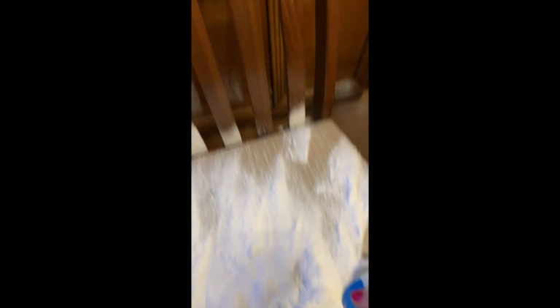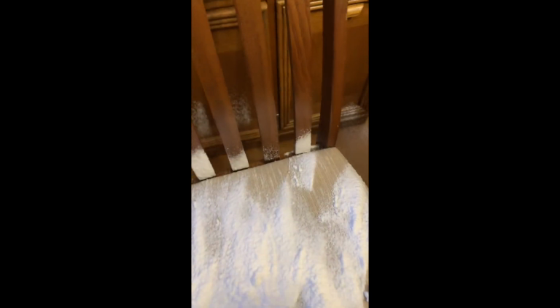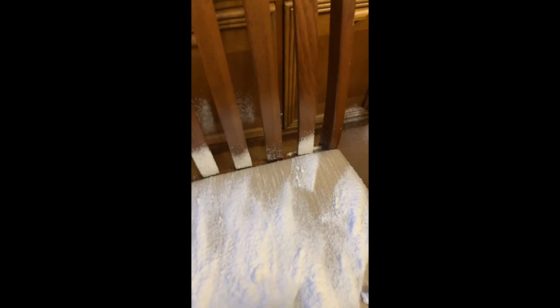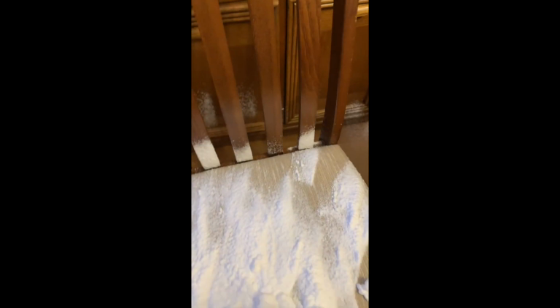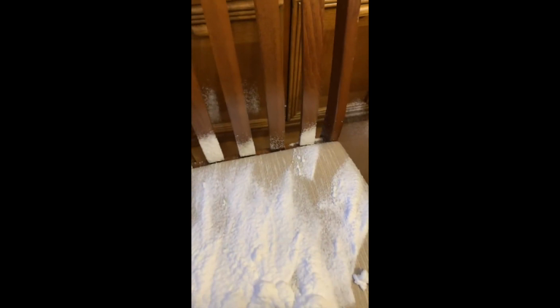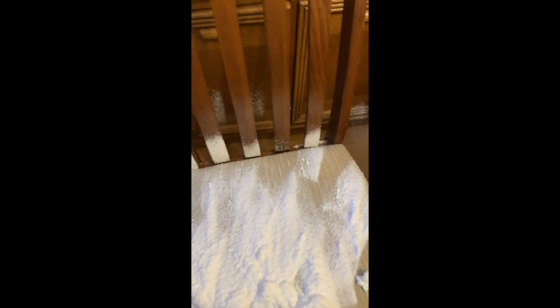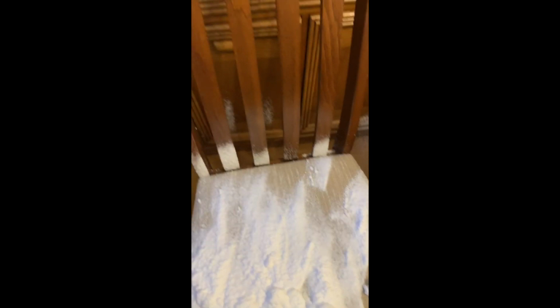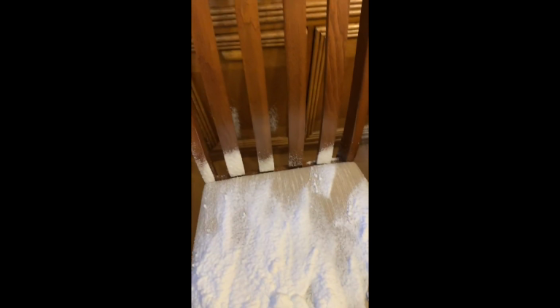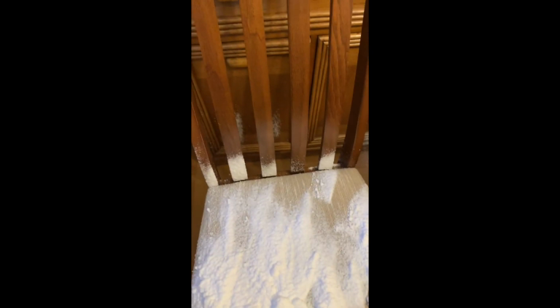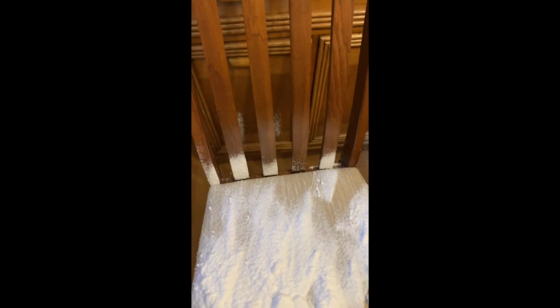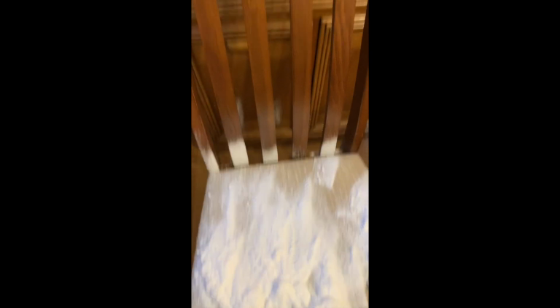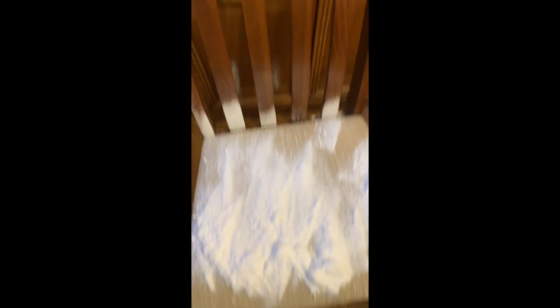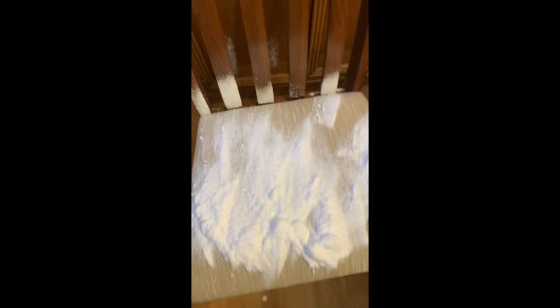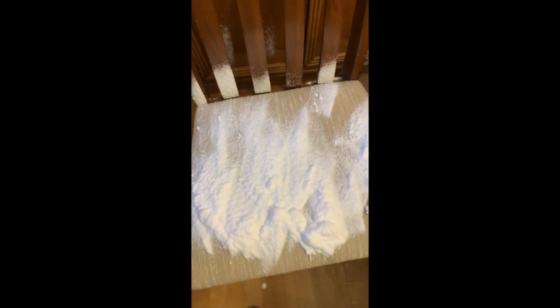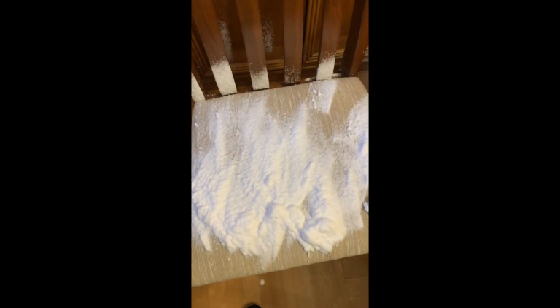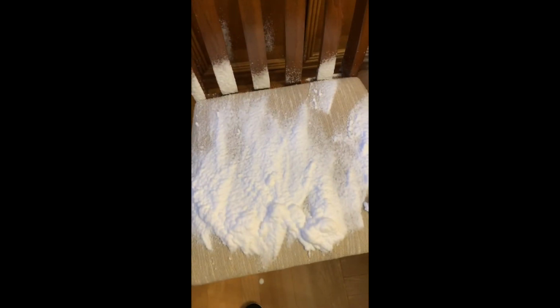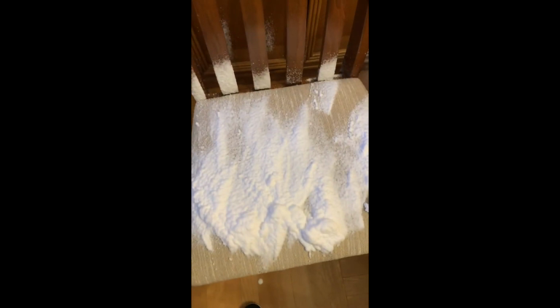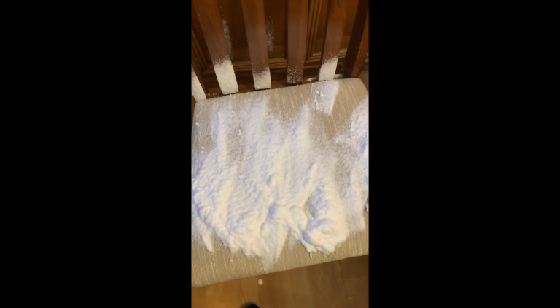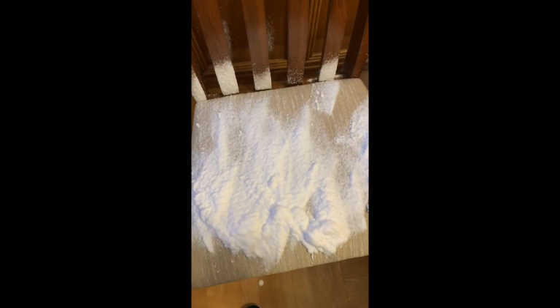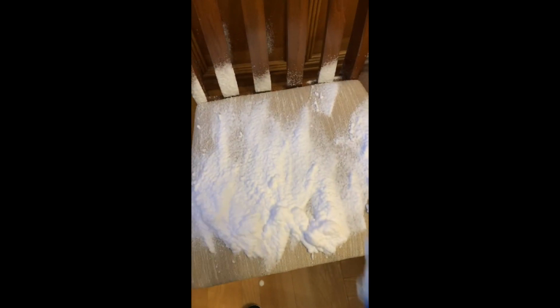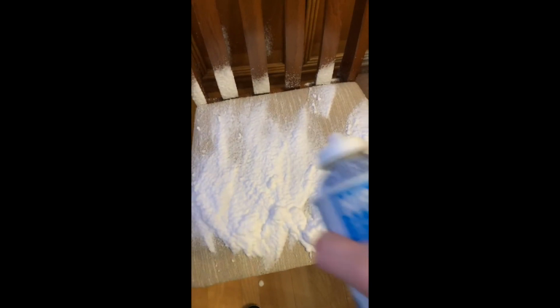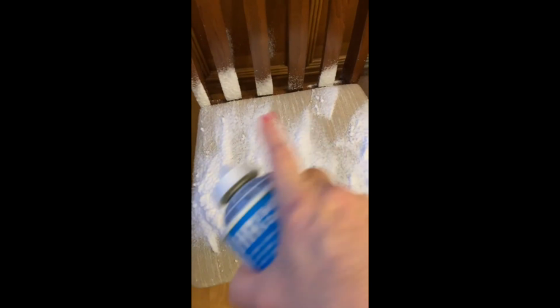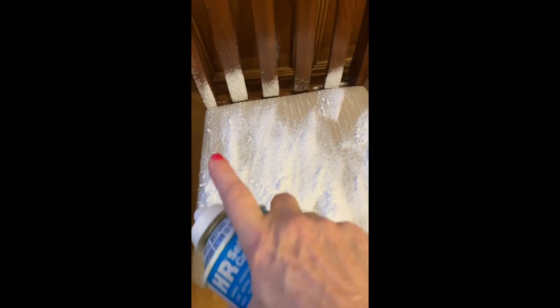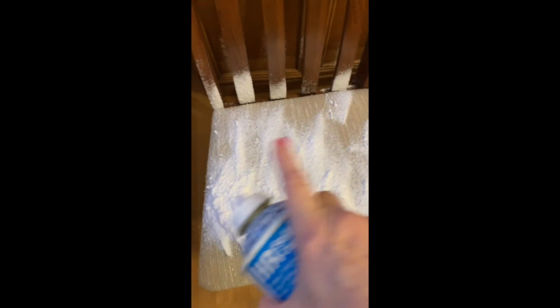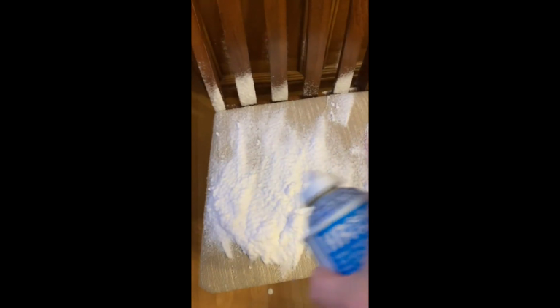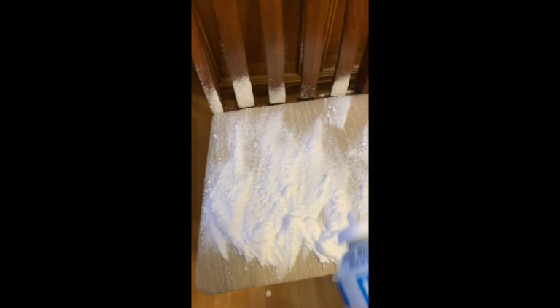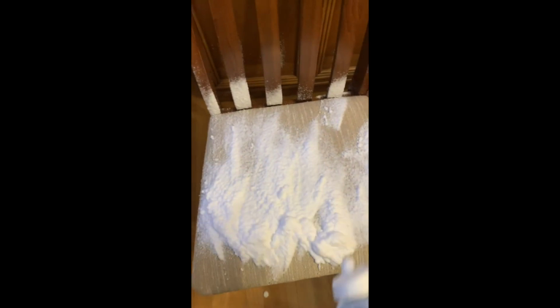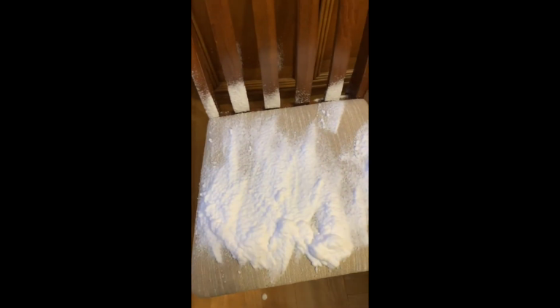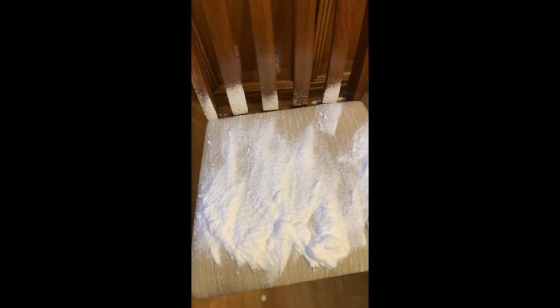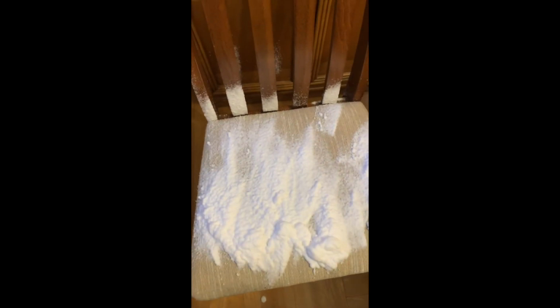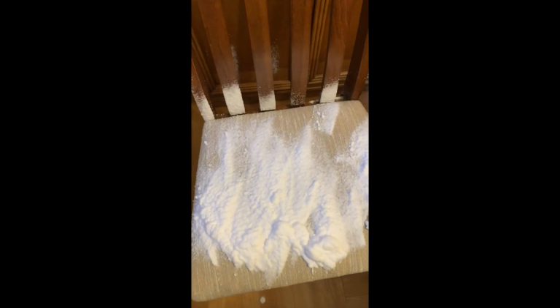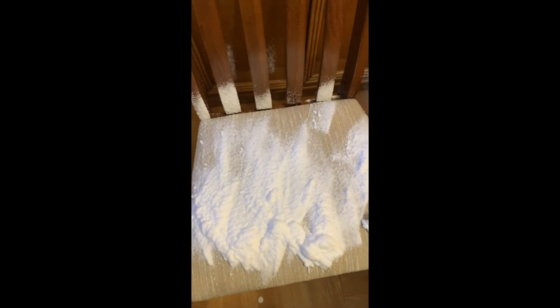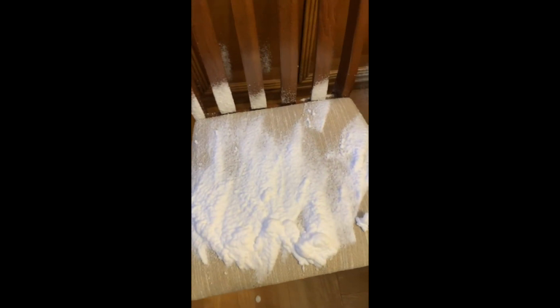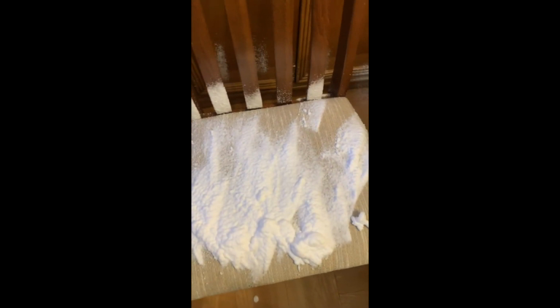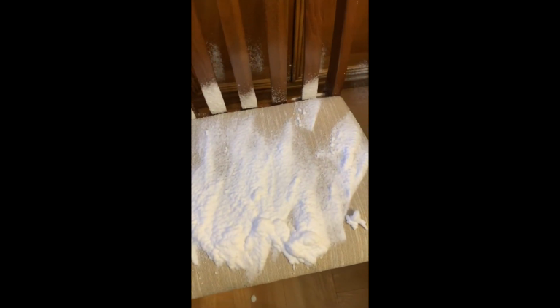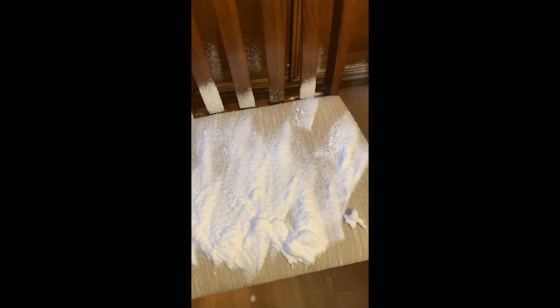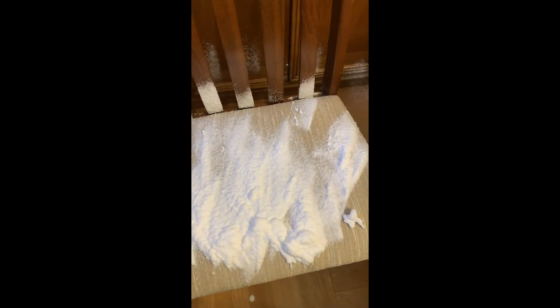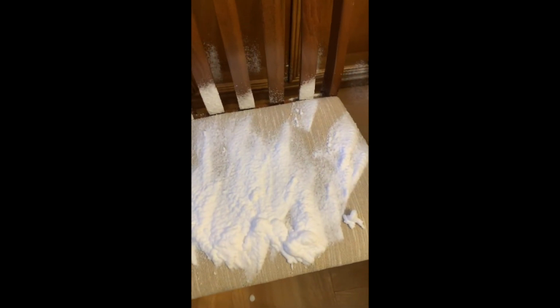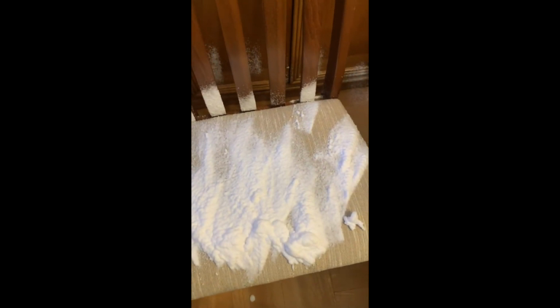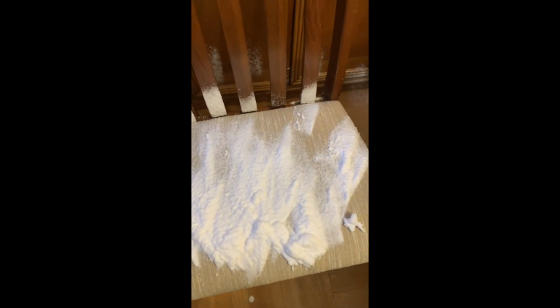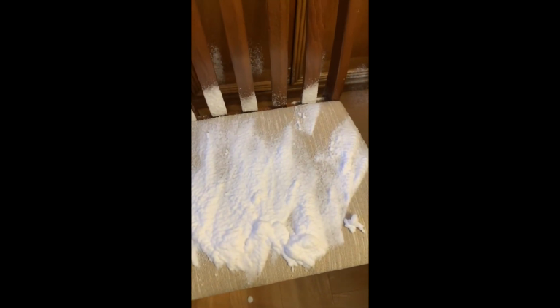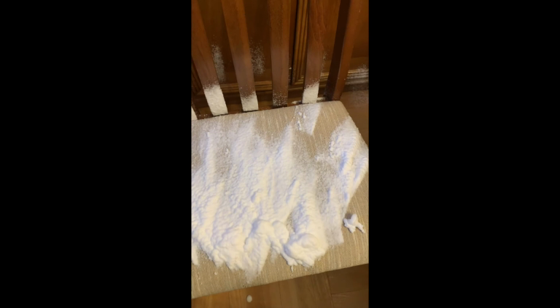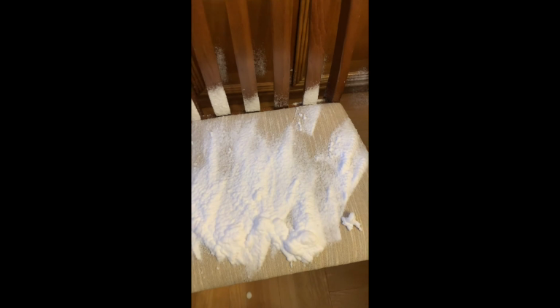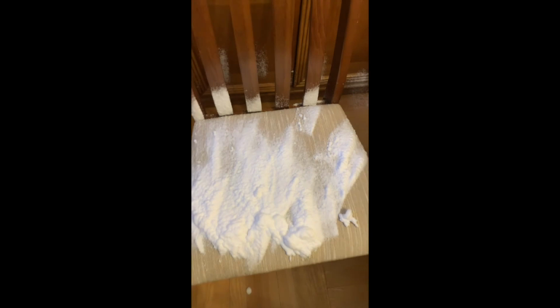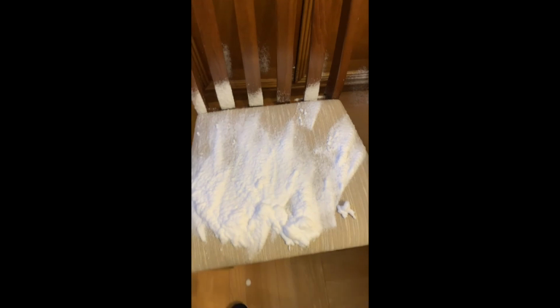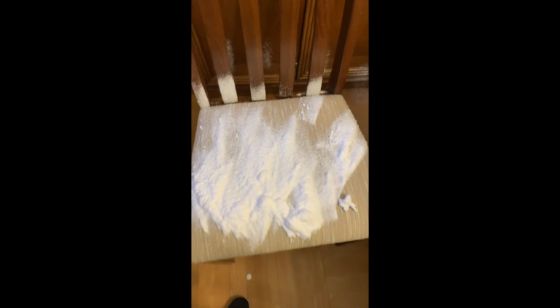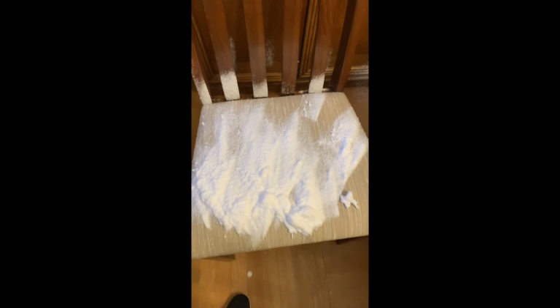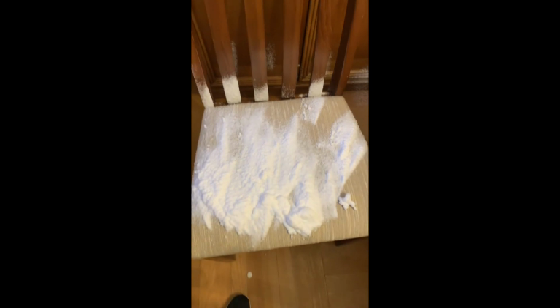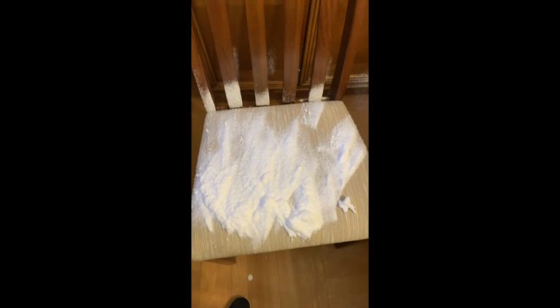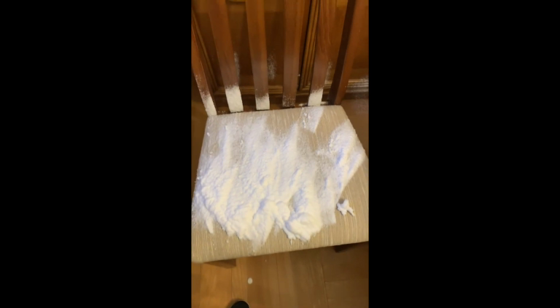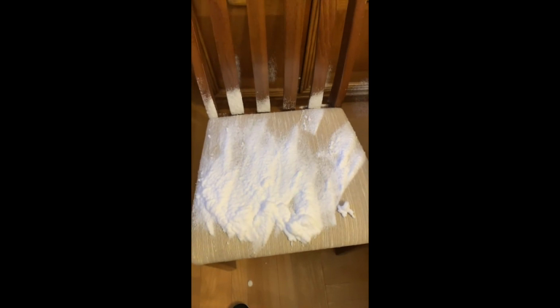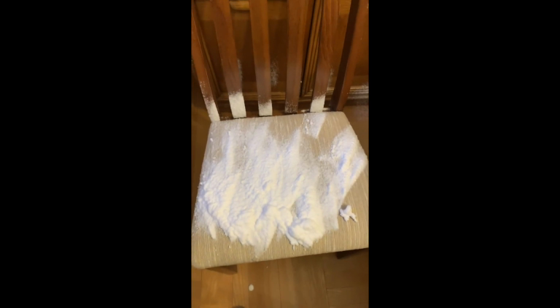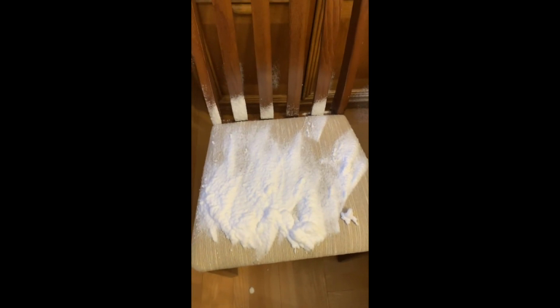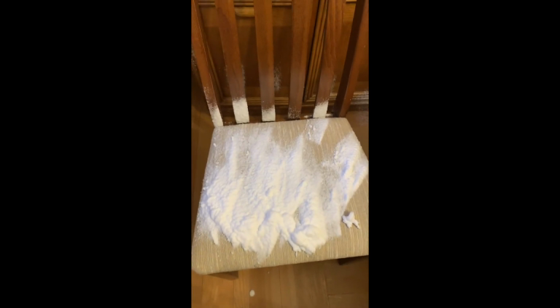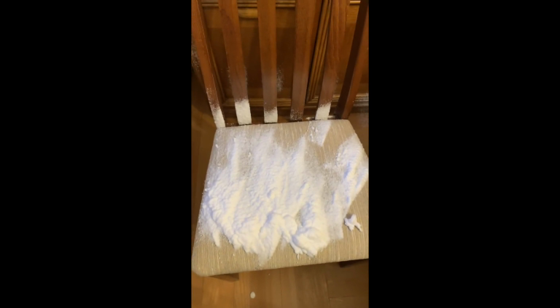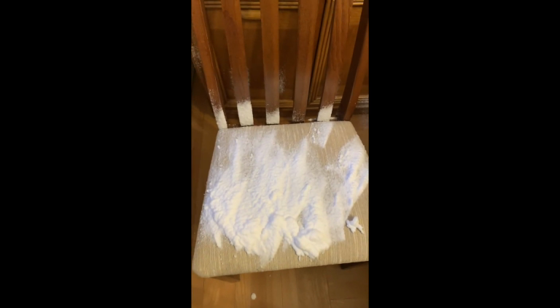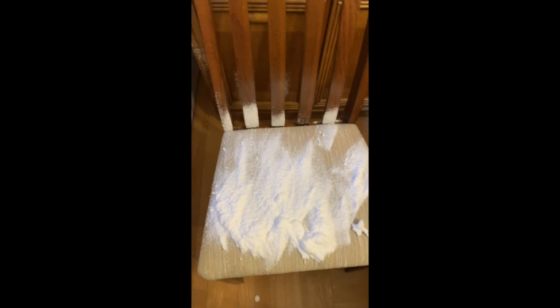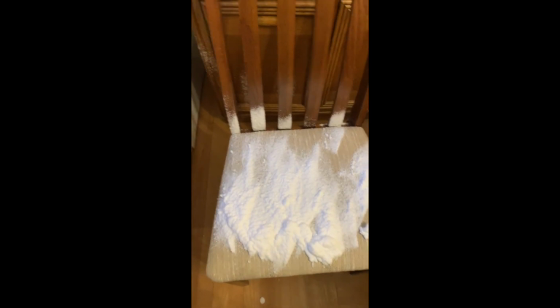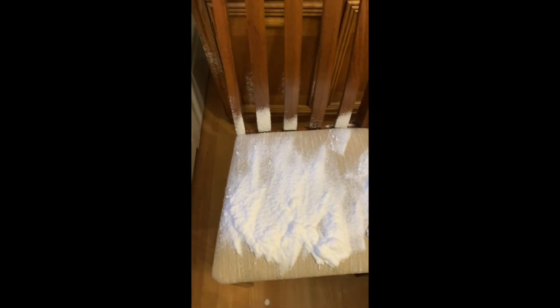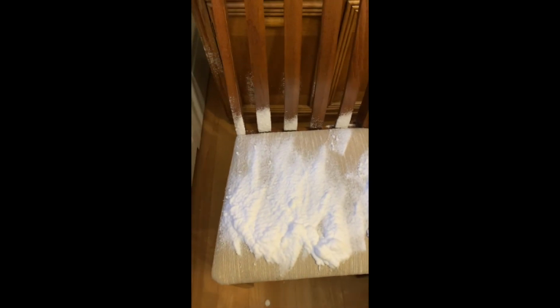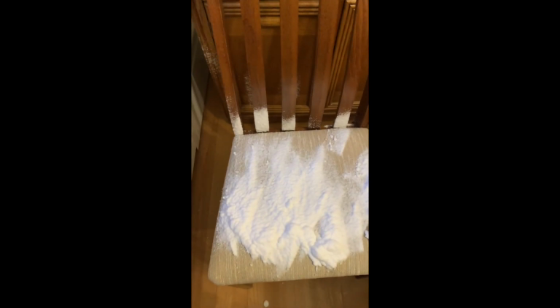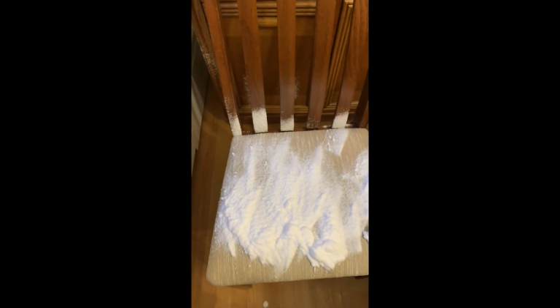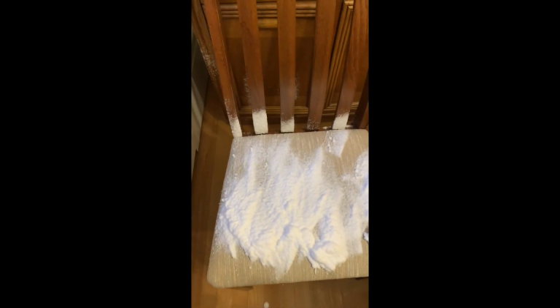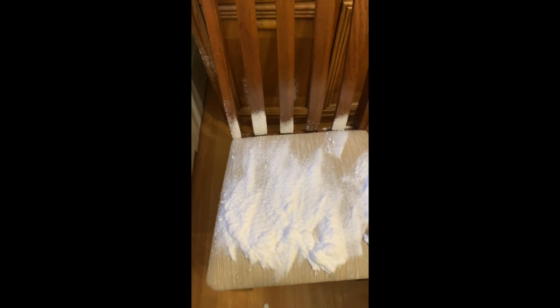All right, so I've got it all over the place. I am going to wipe that down. I need to let this sit for a bit and then I'll come back.